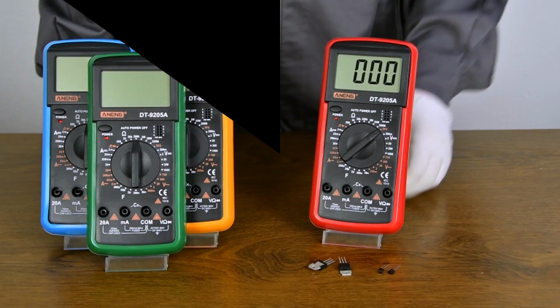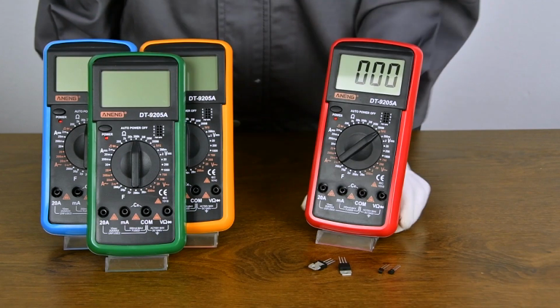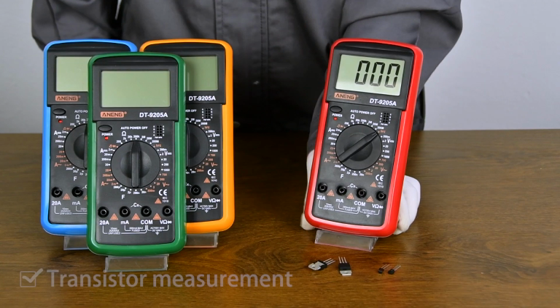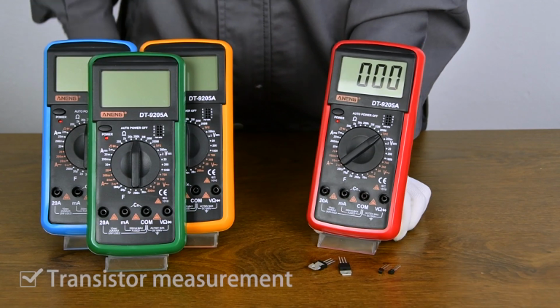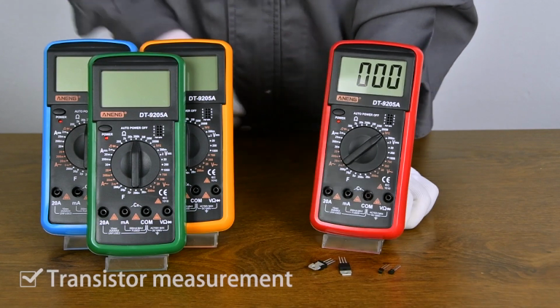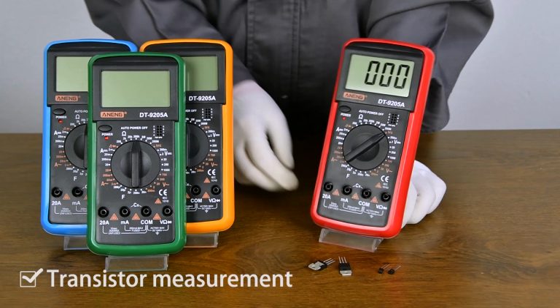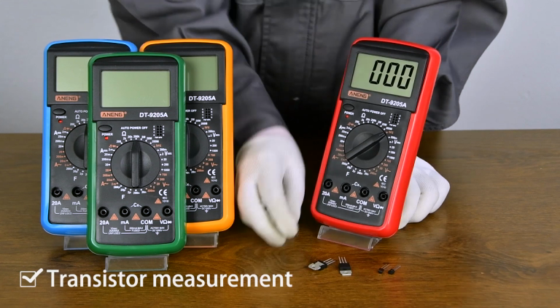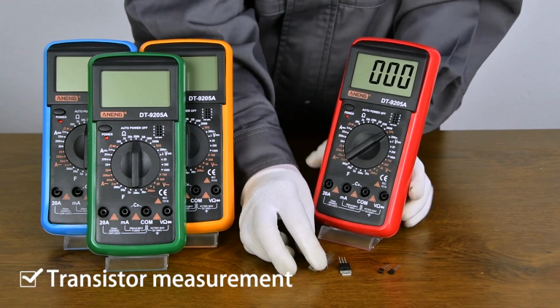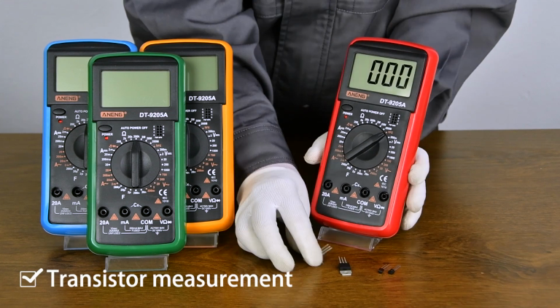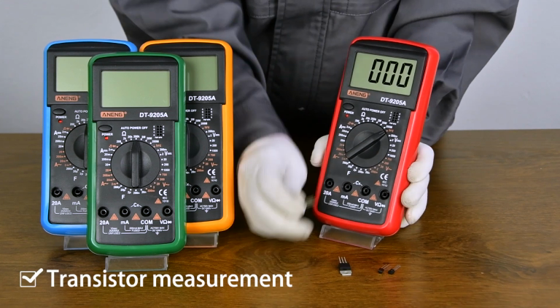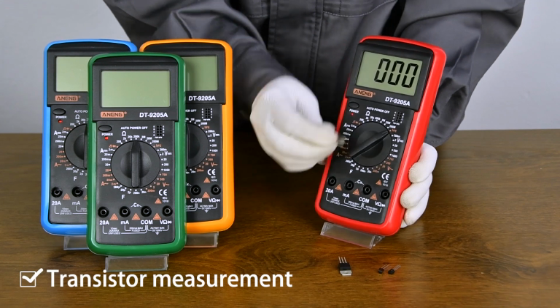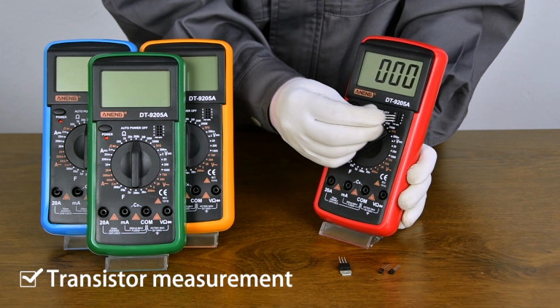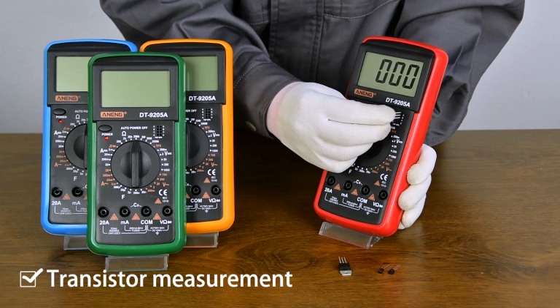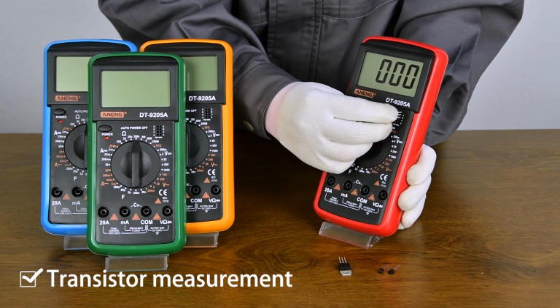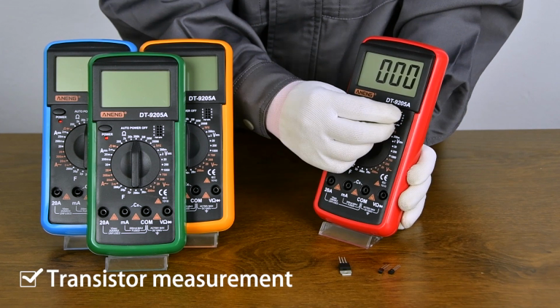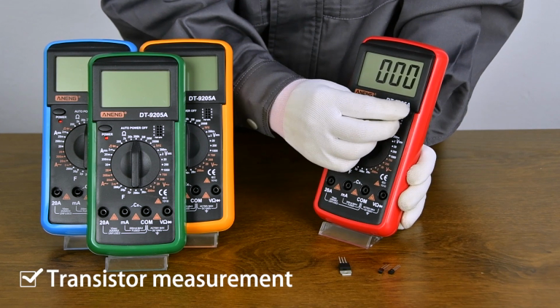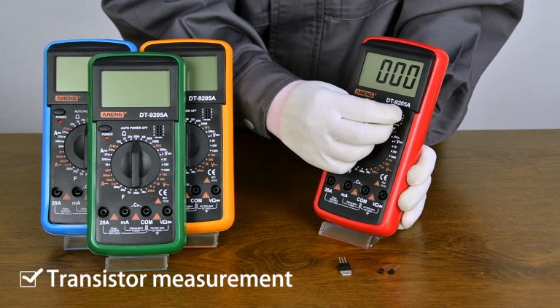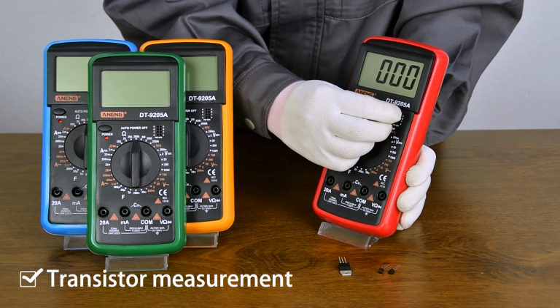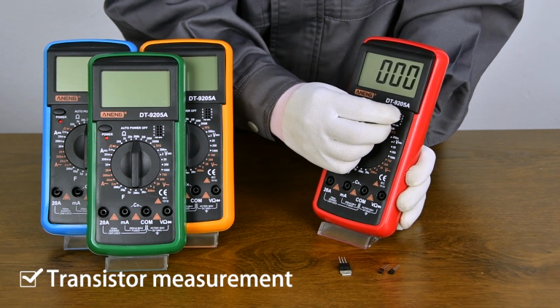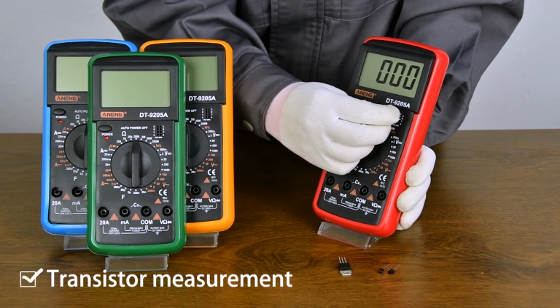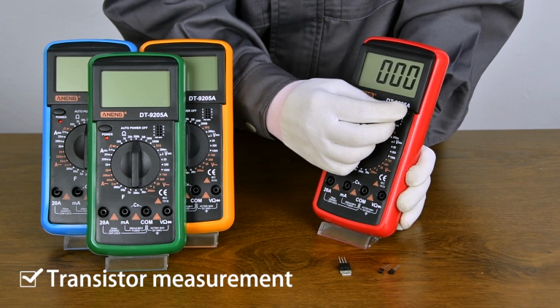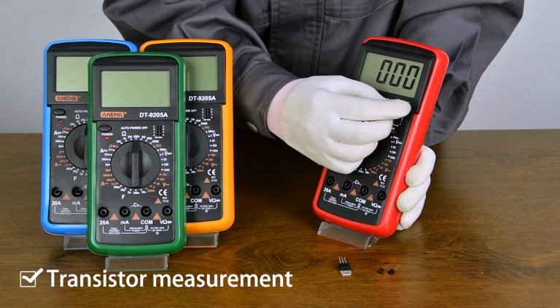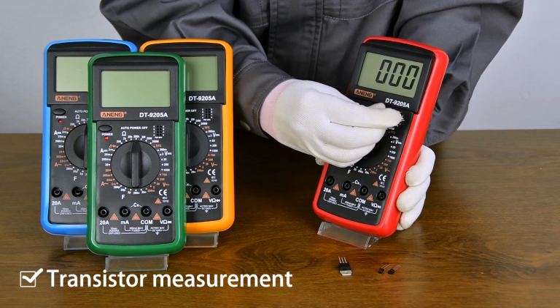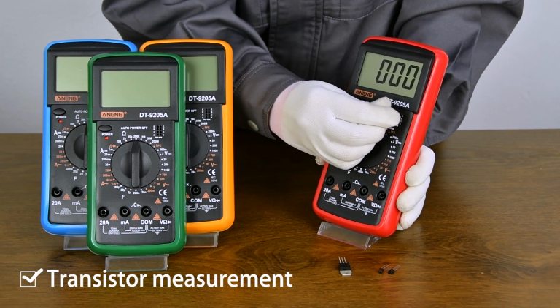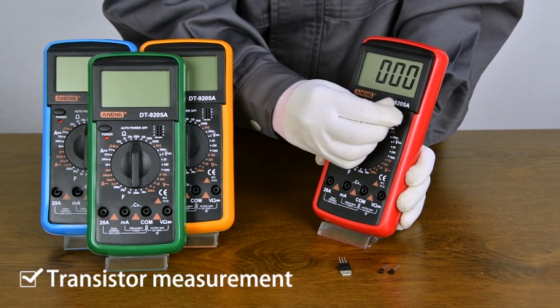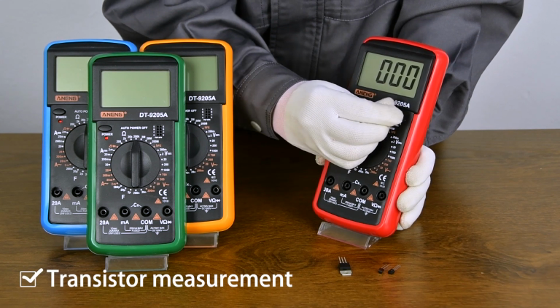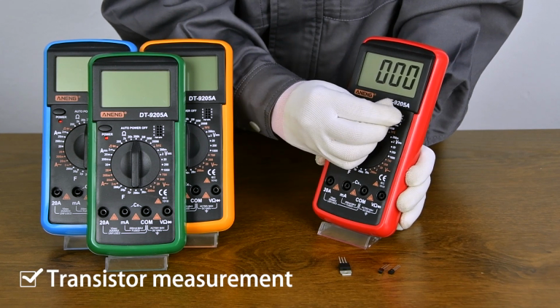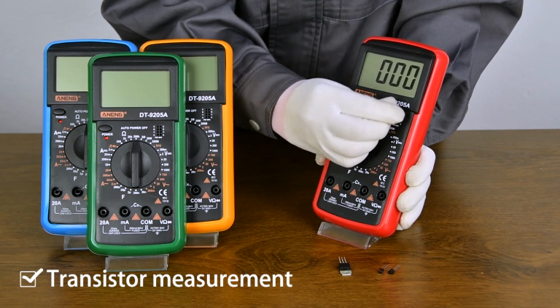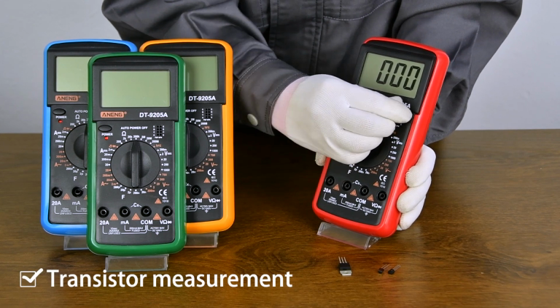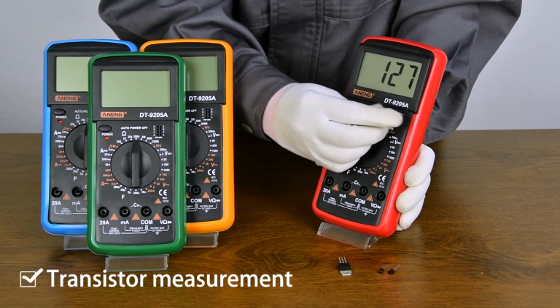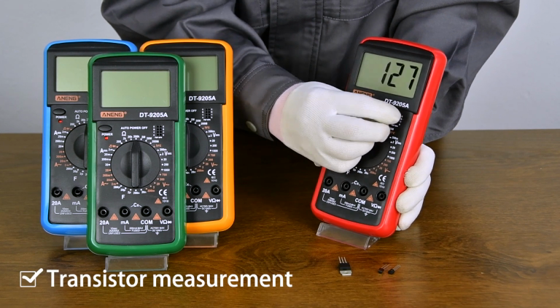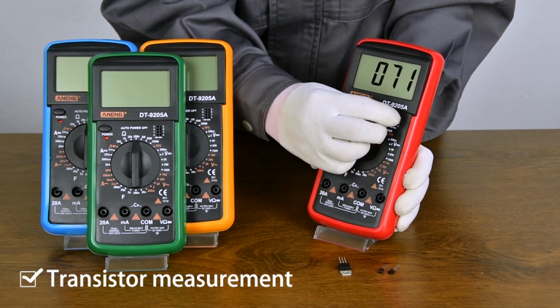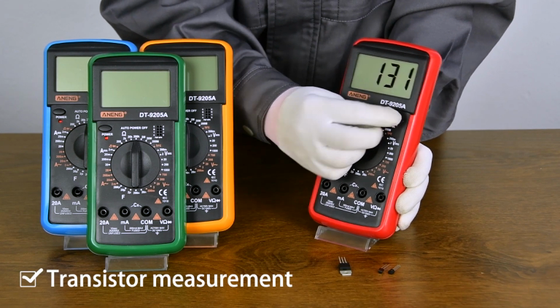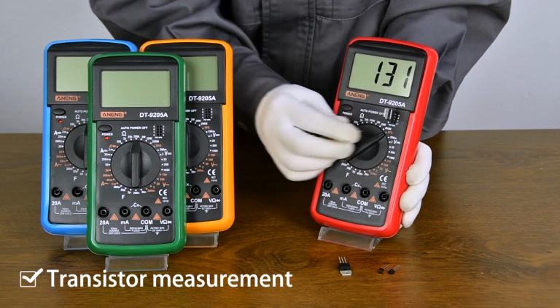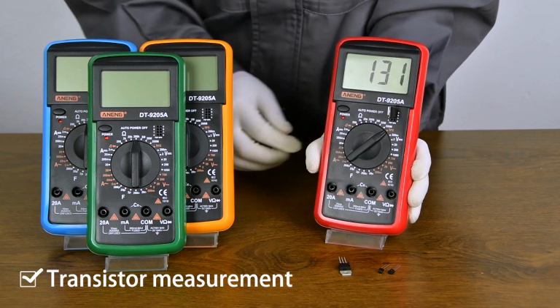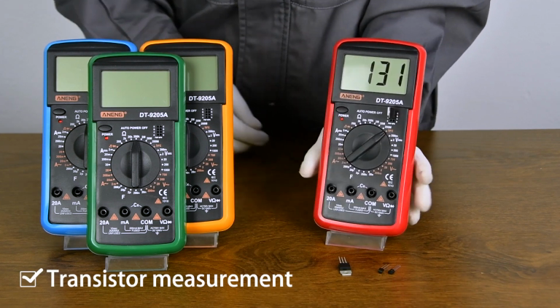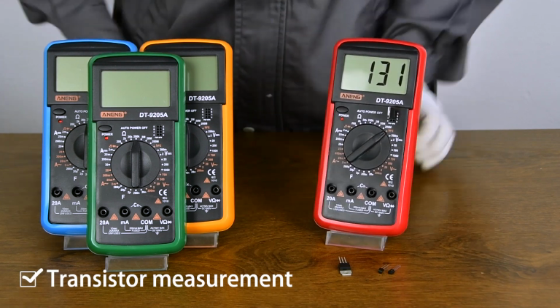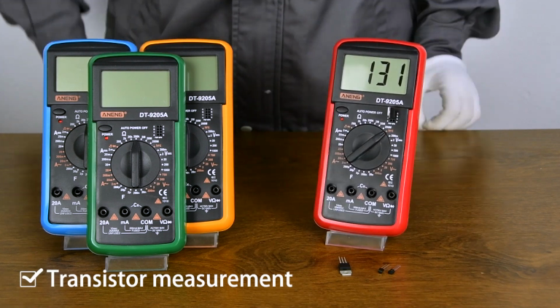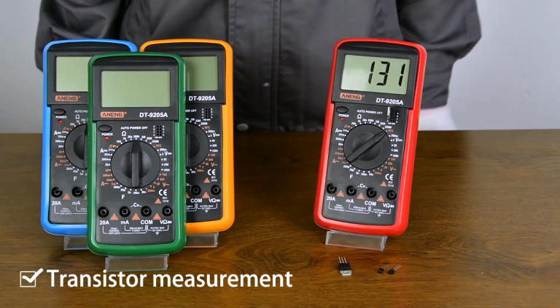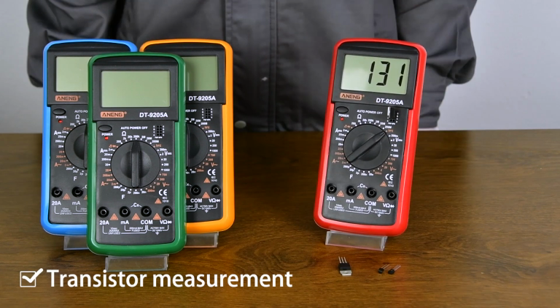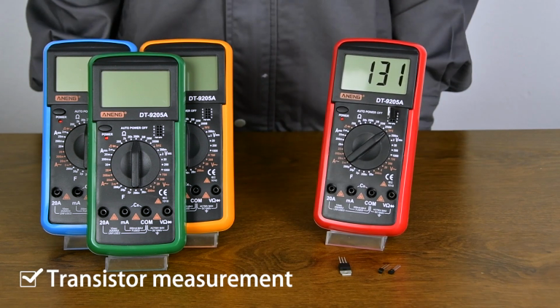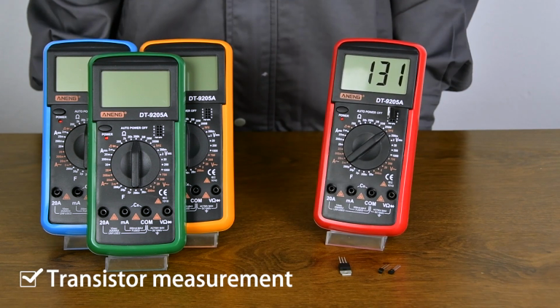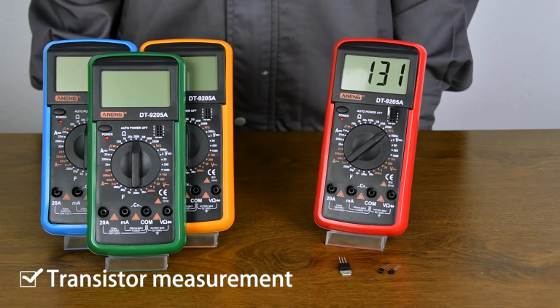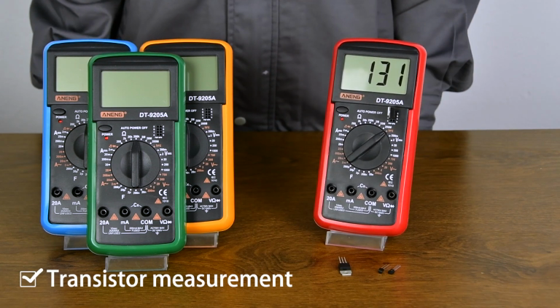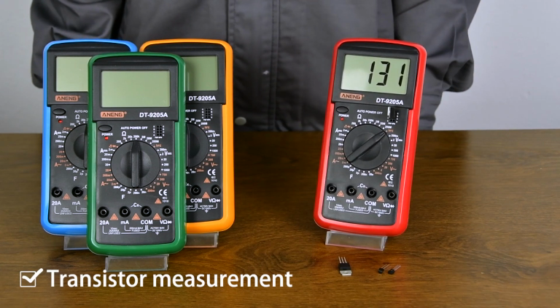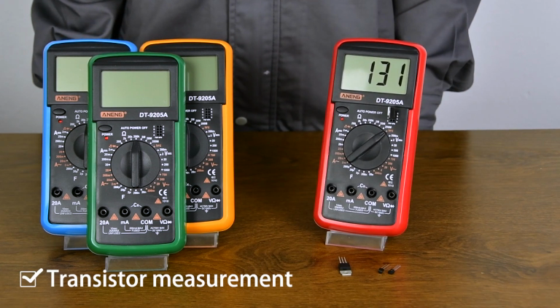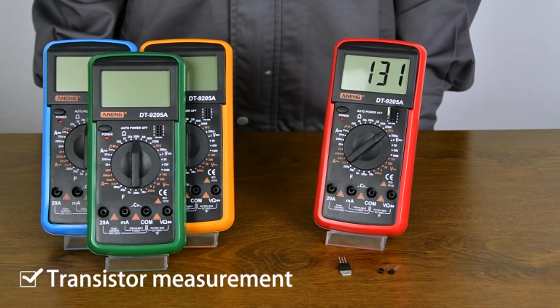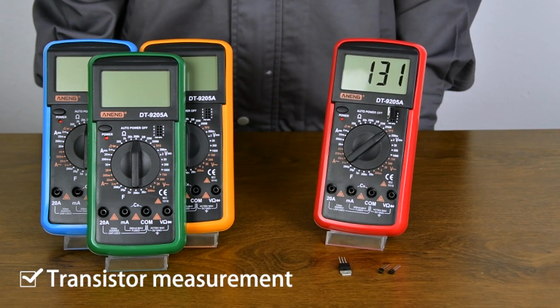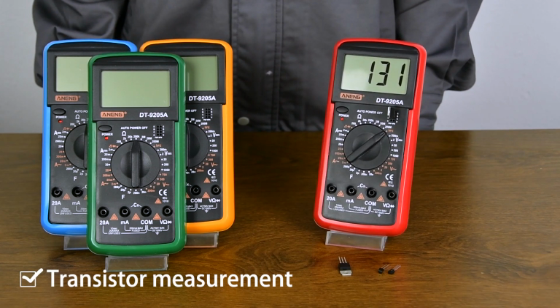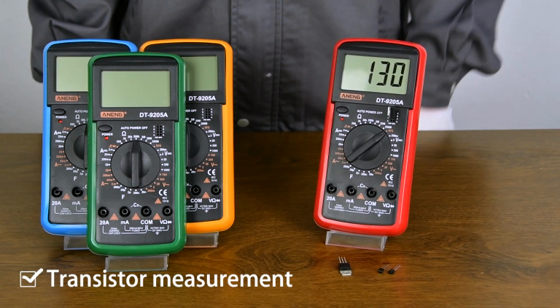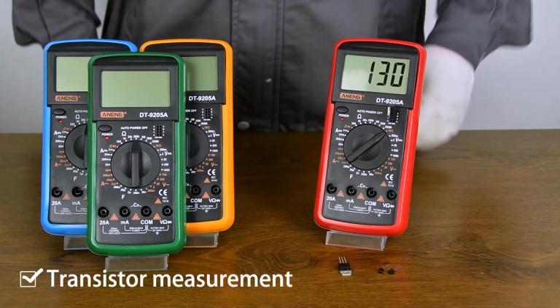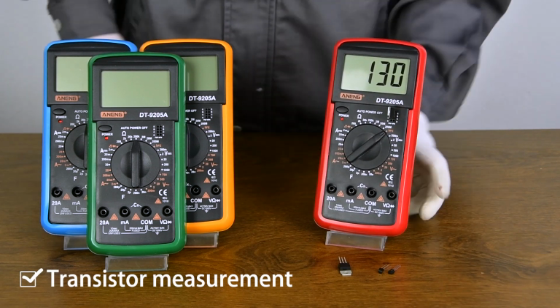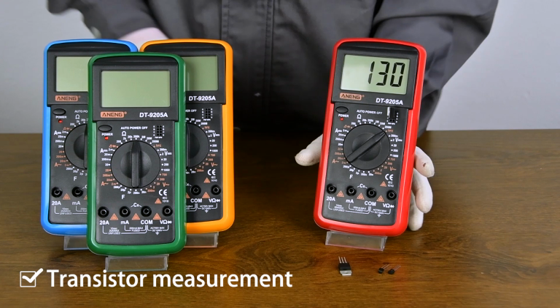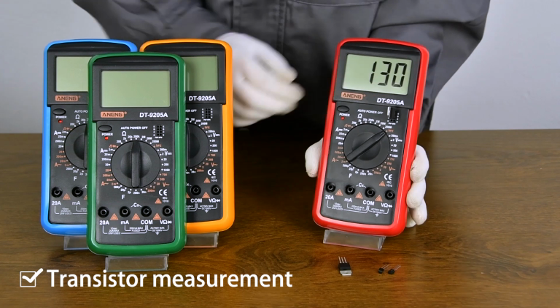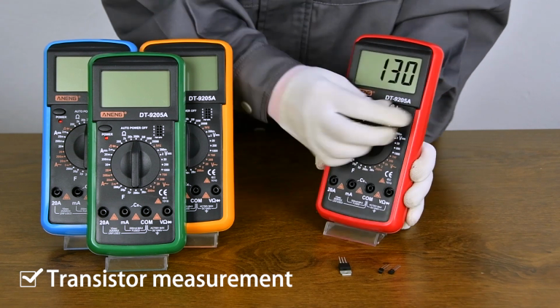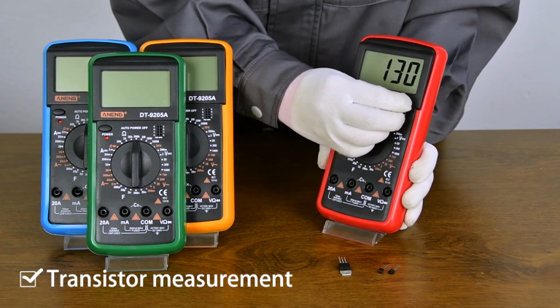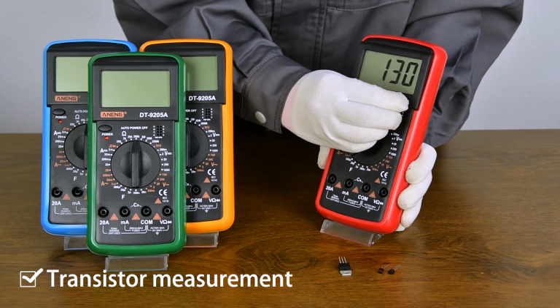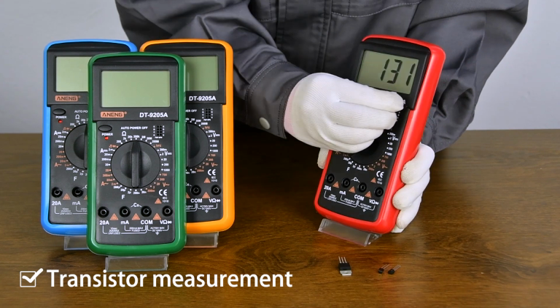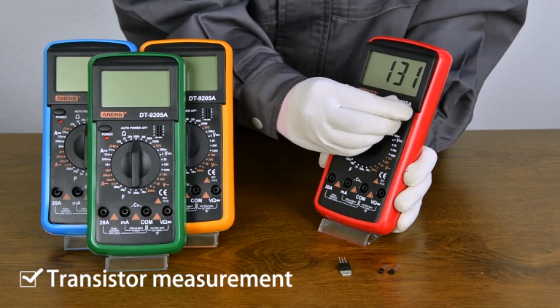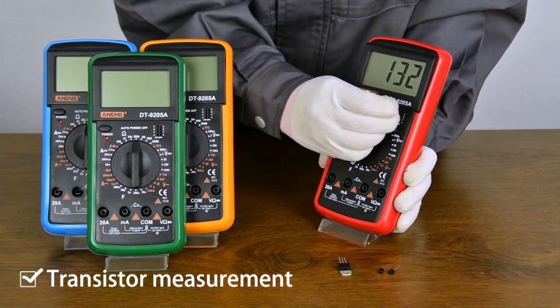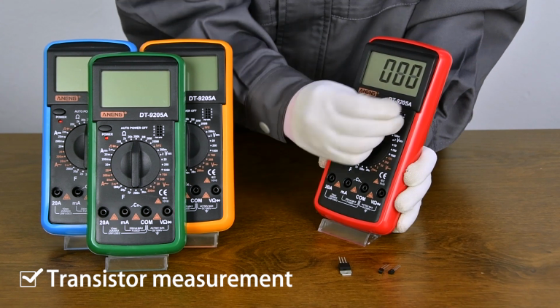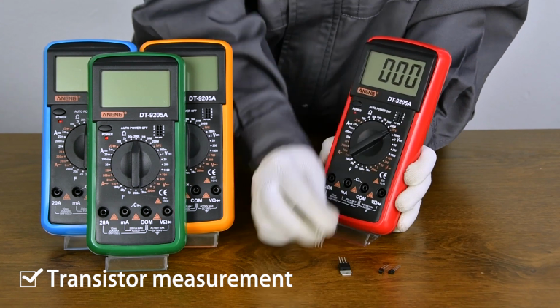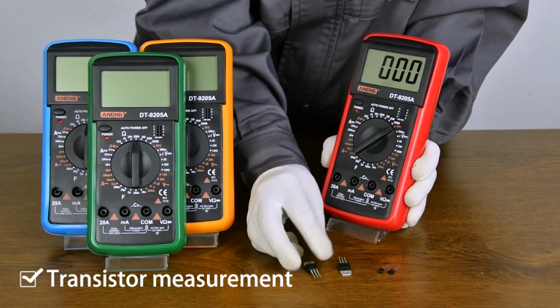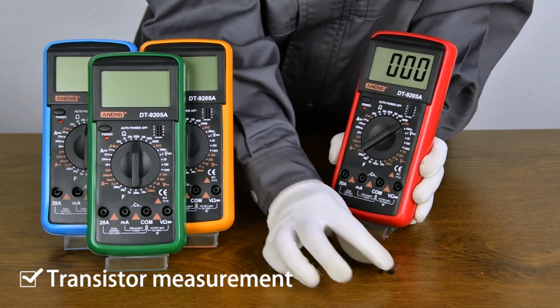HFE Transistor Measurement. Ensure that the transistor is PNP or NPN type.